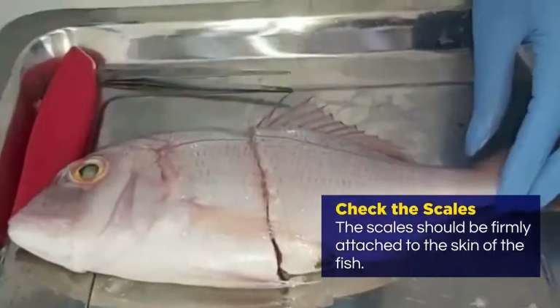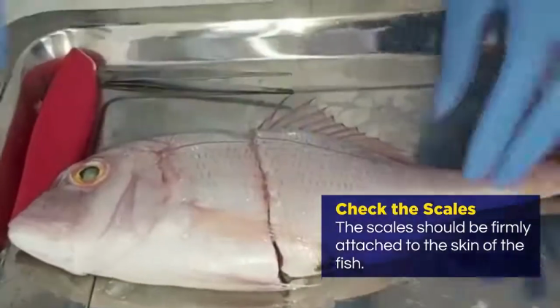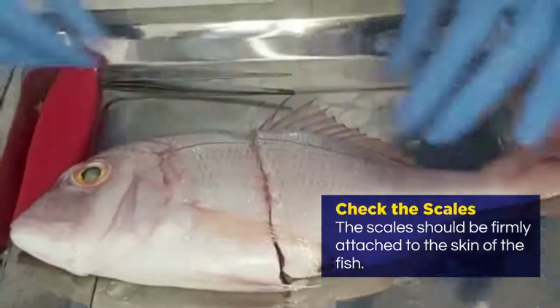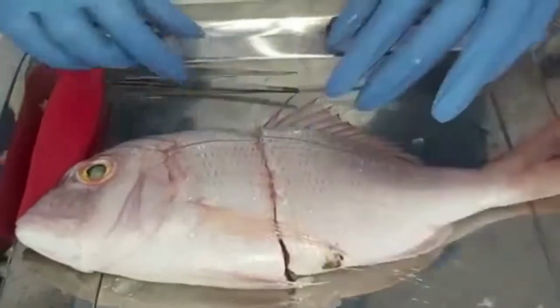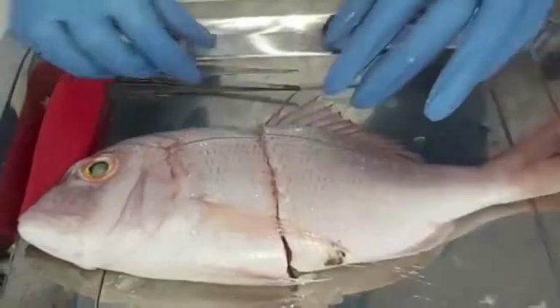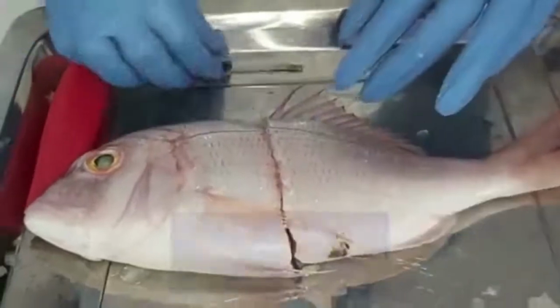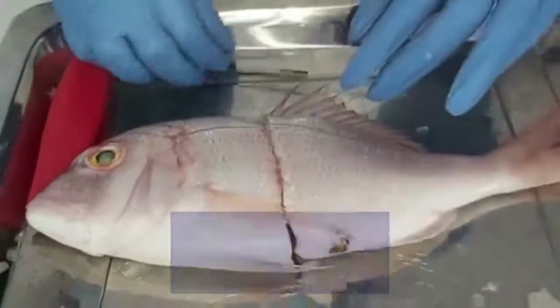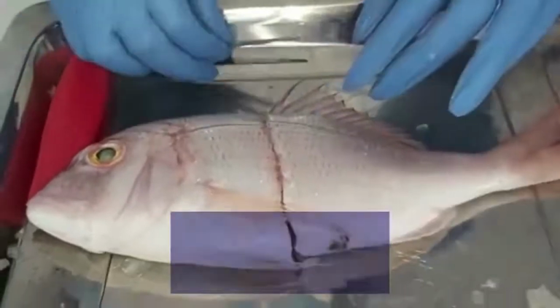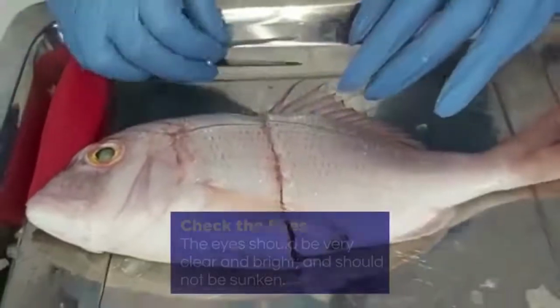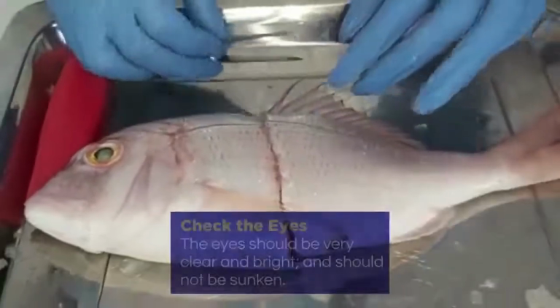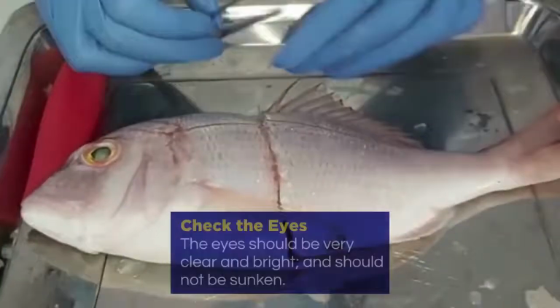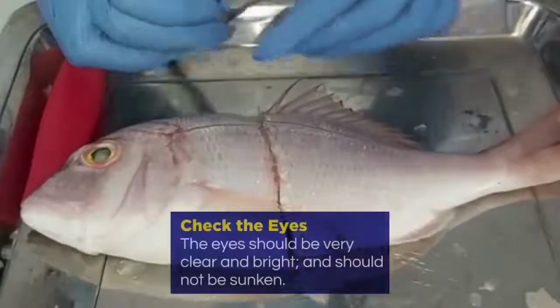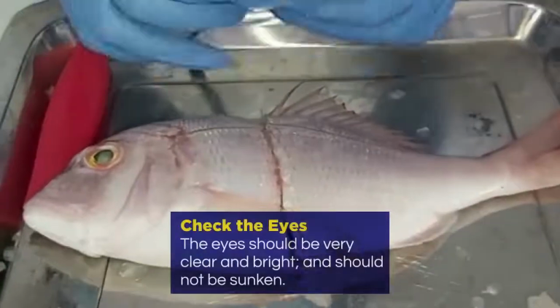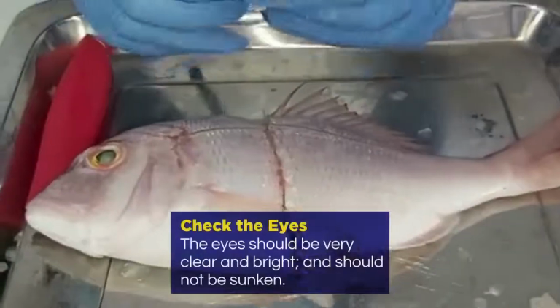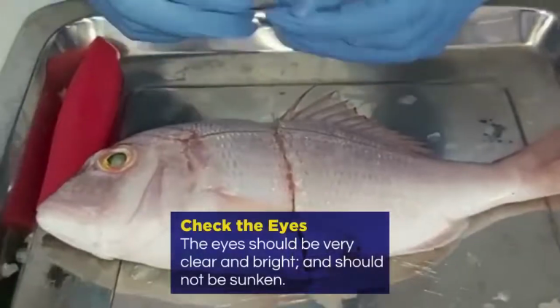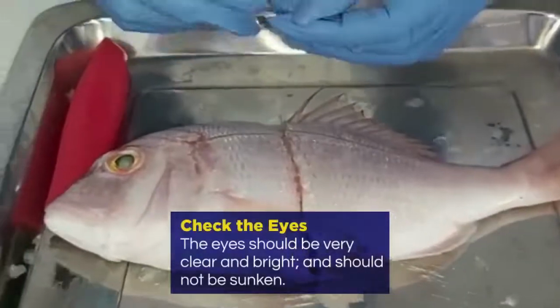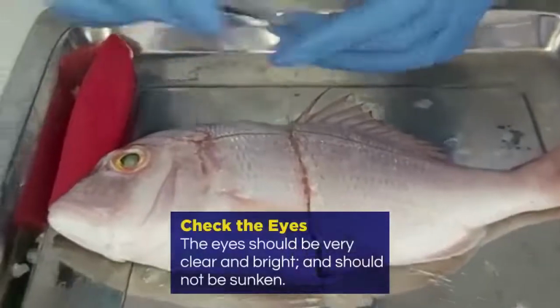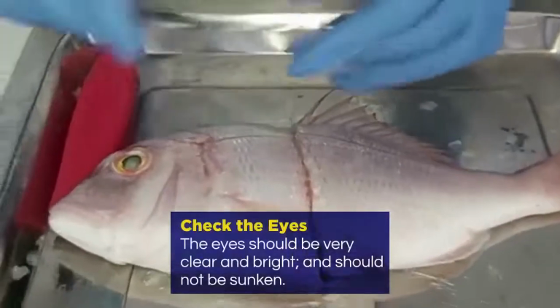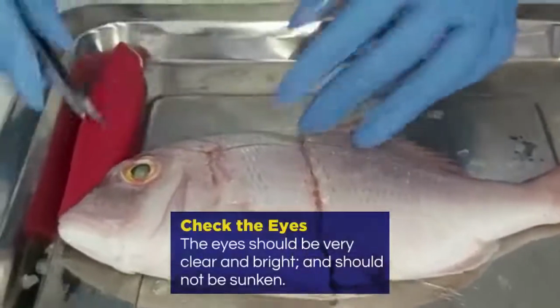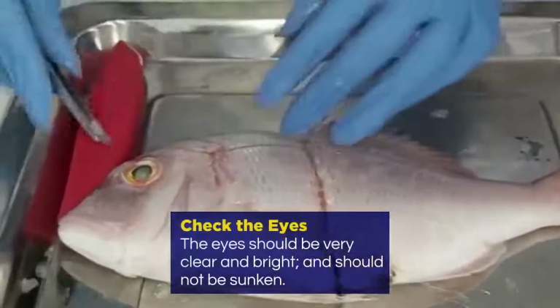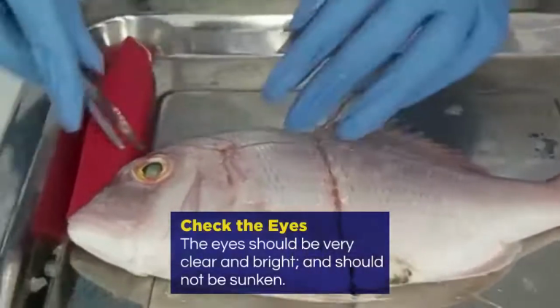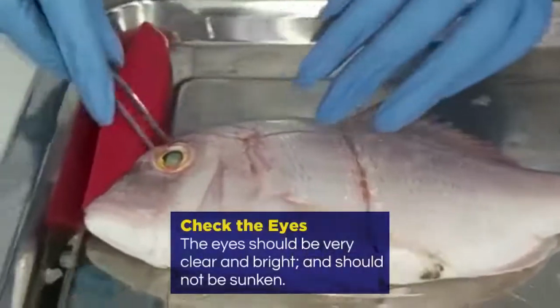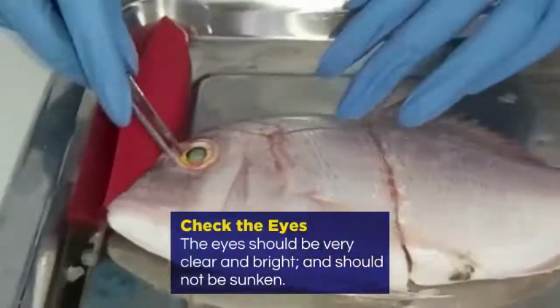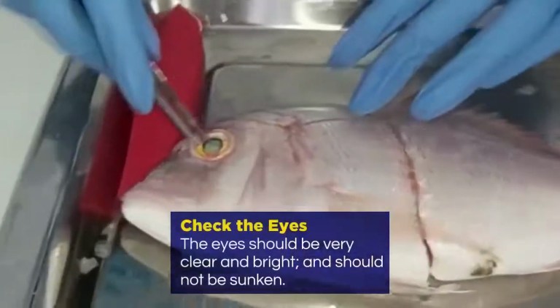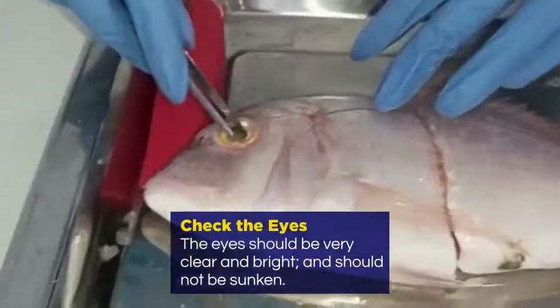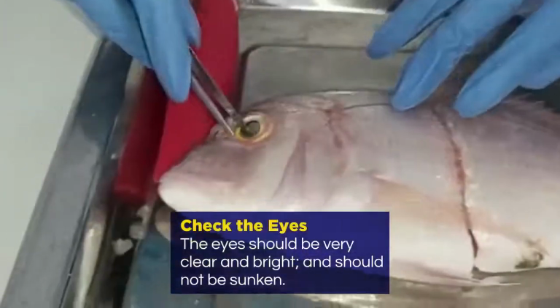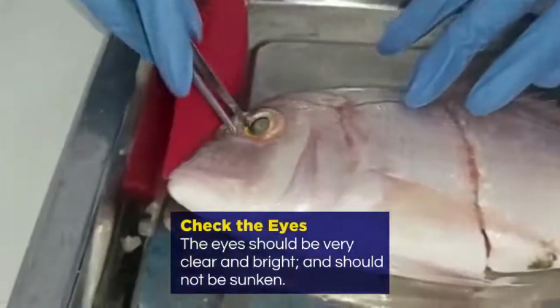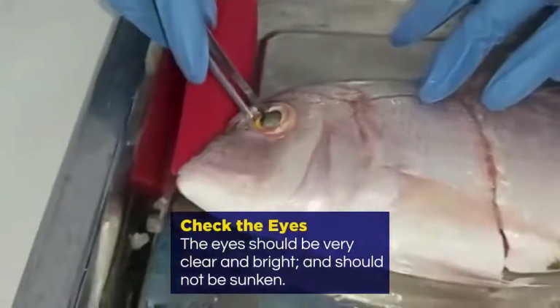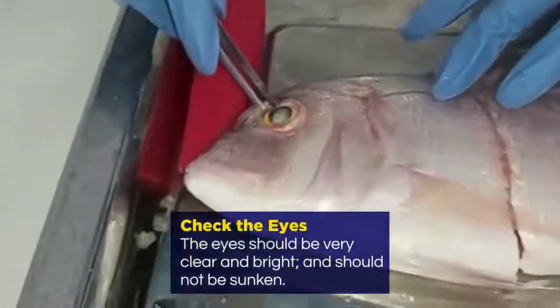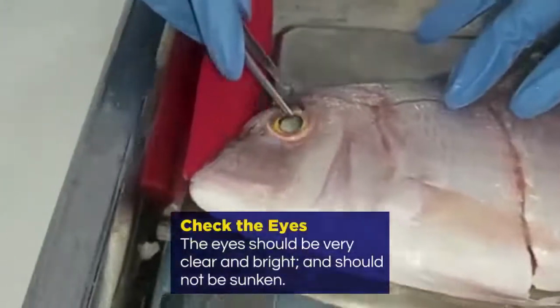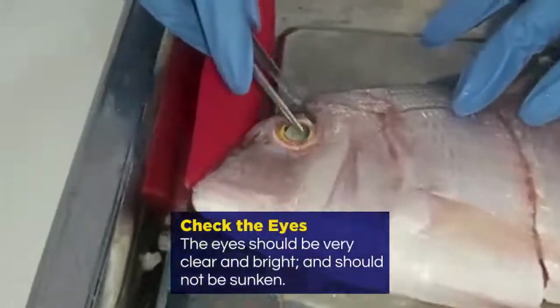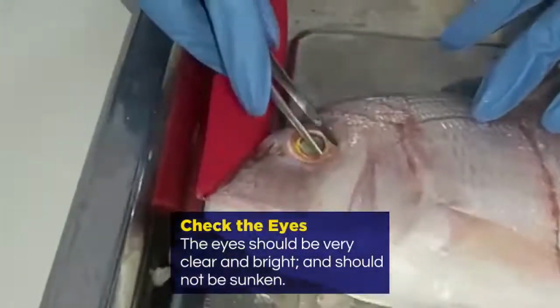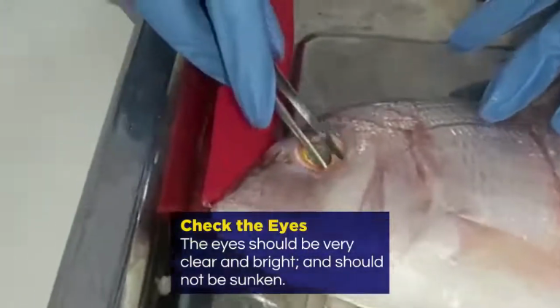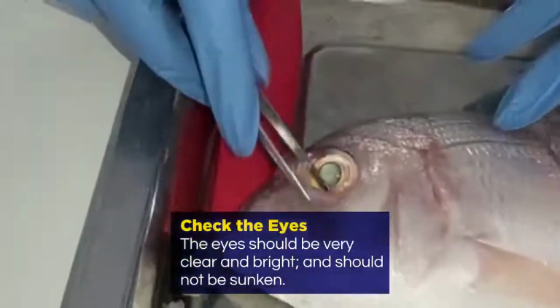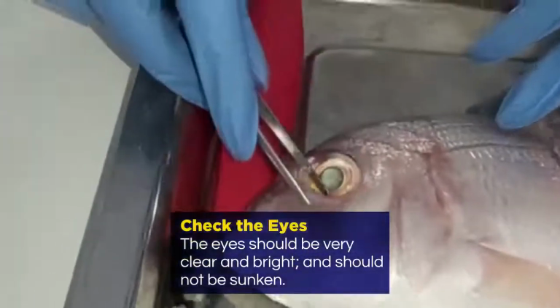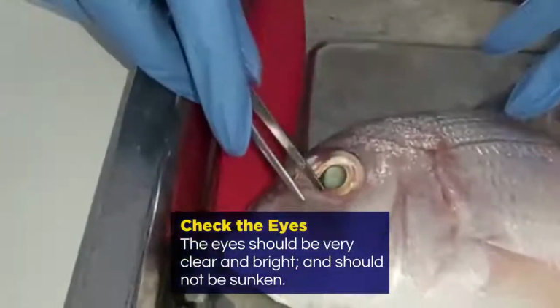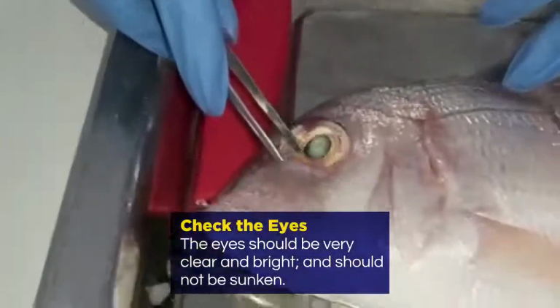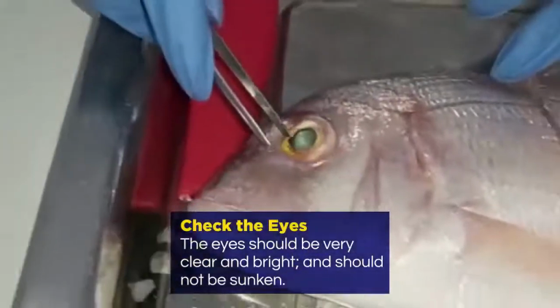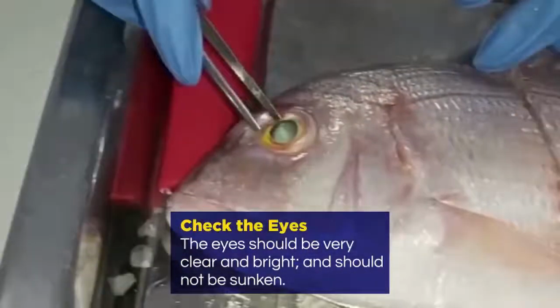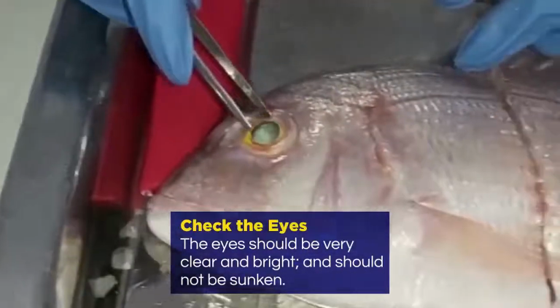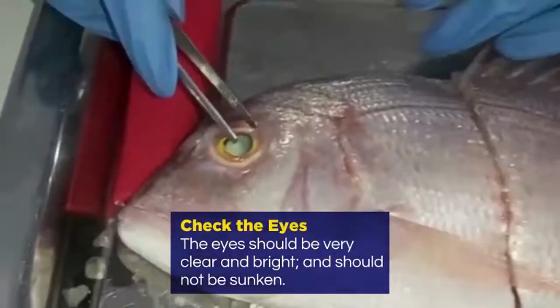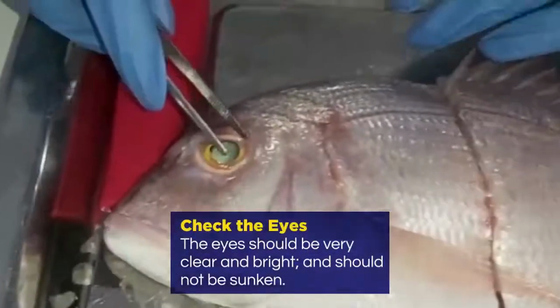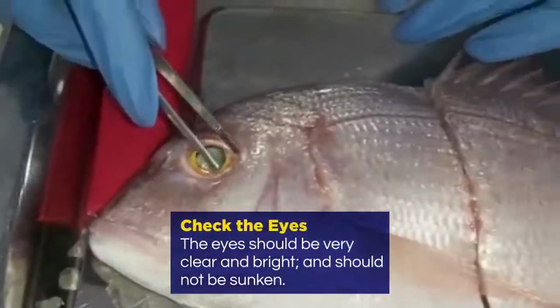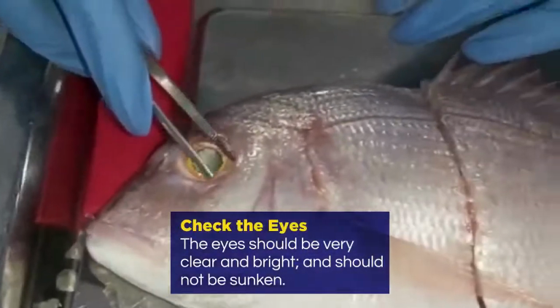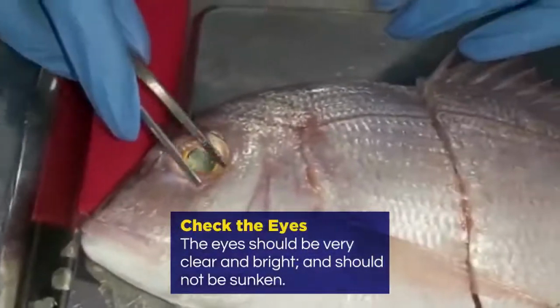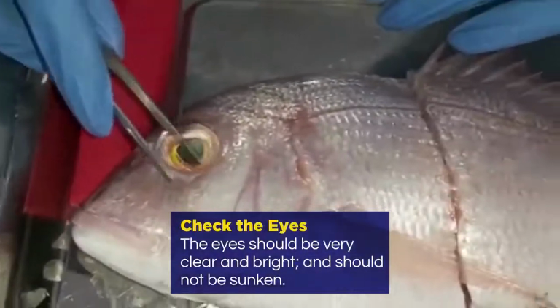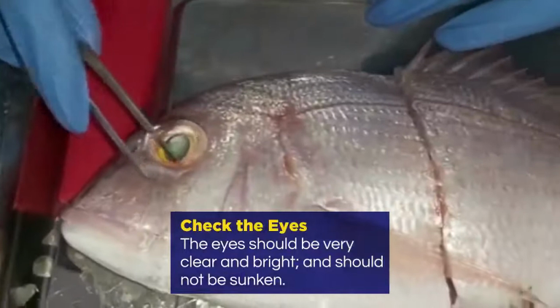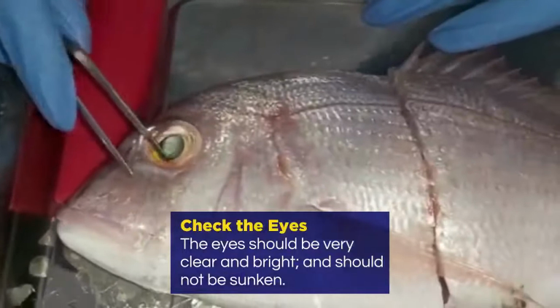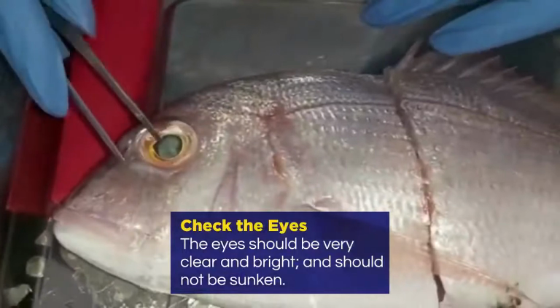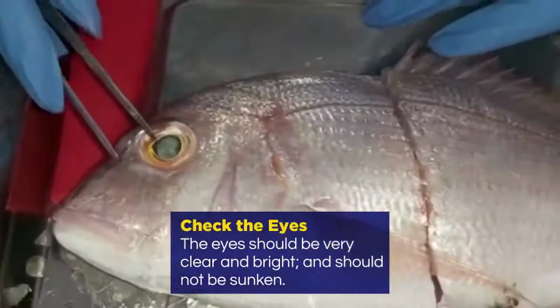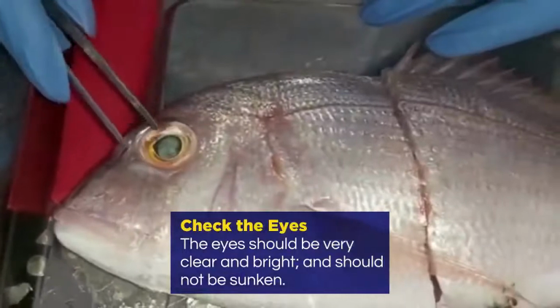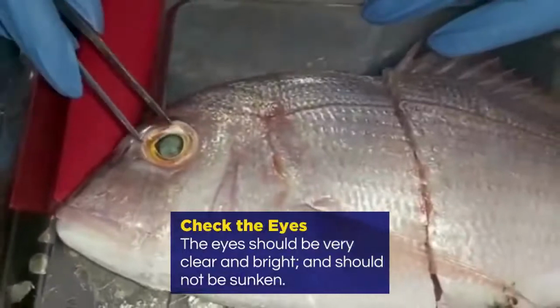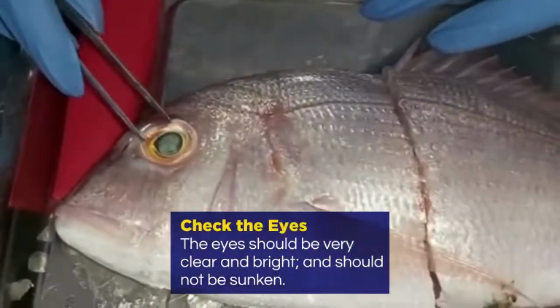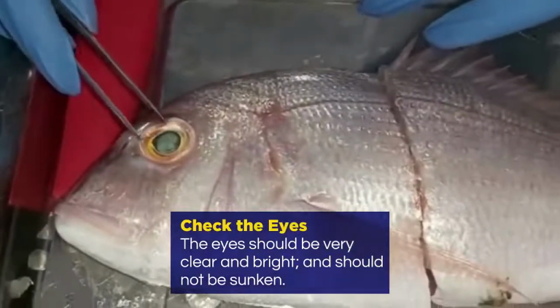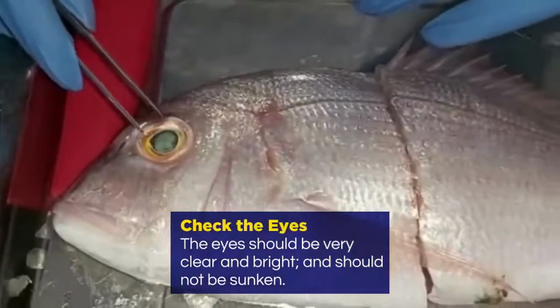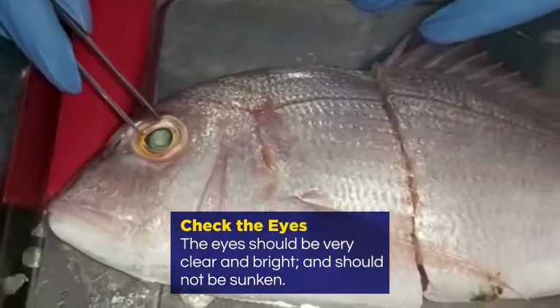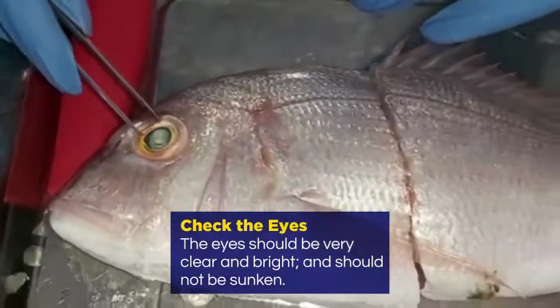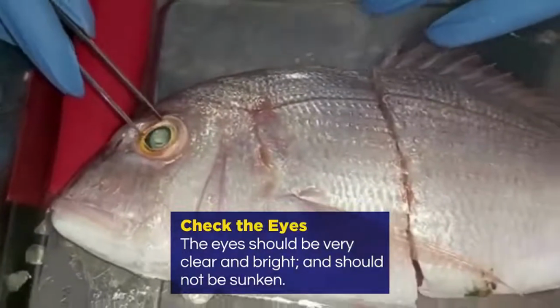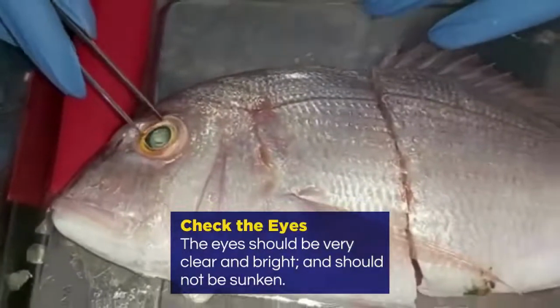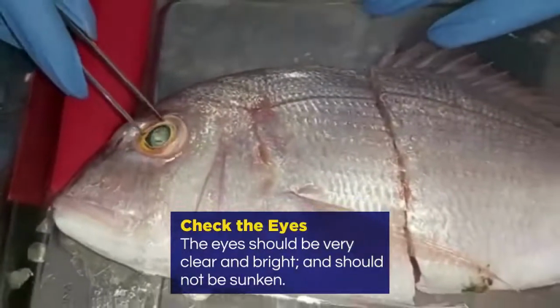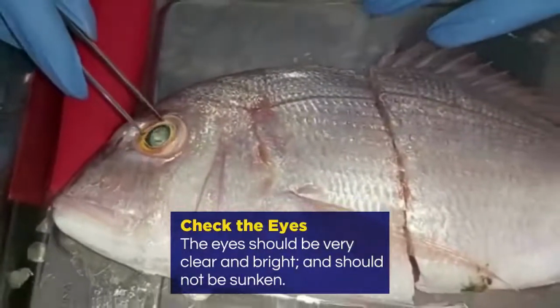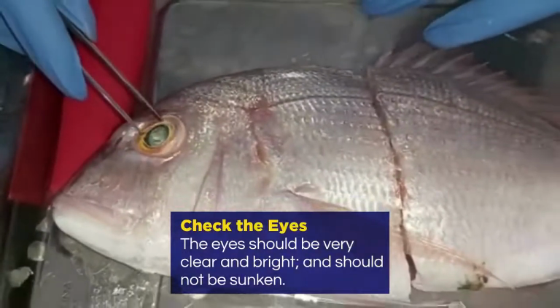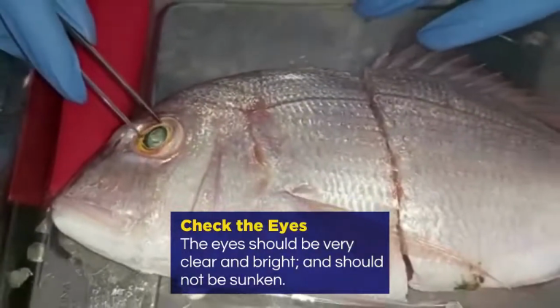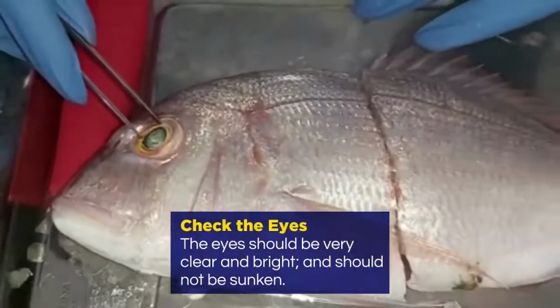Then you look at the eye. The eye should be very clear and bright; it should not be sunken.